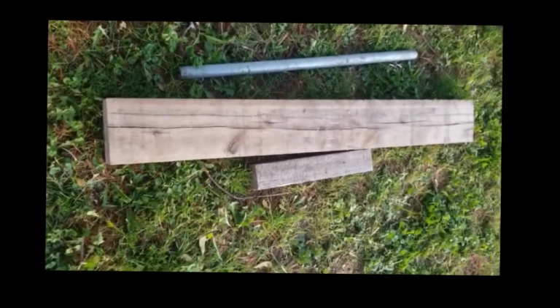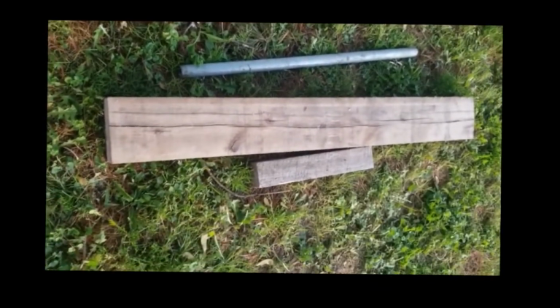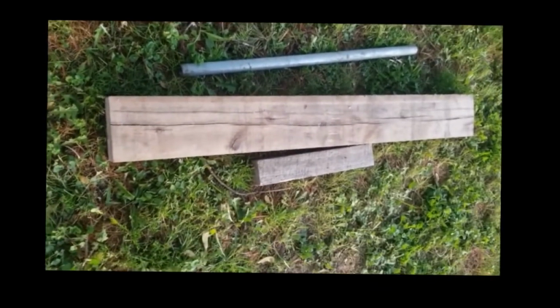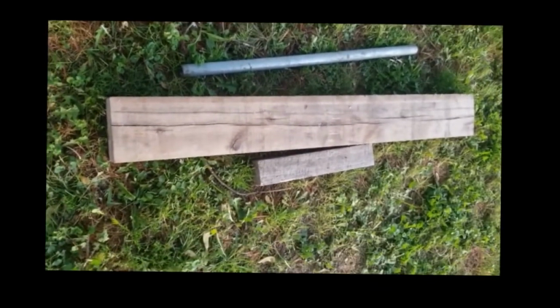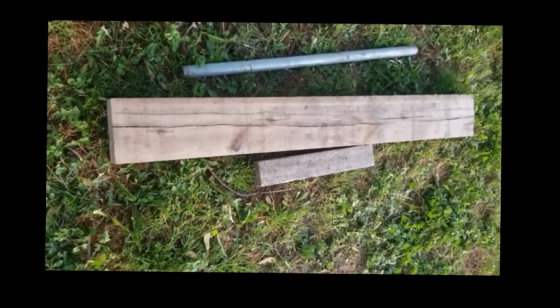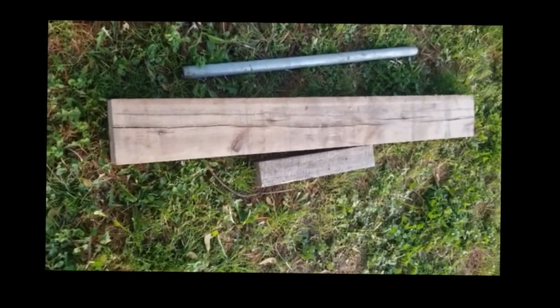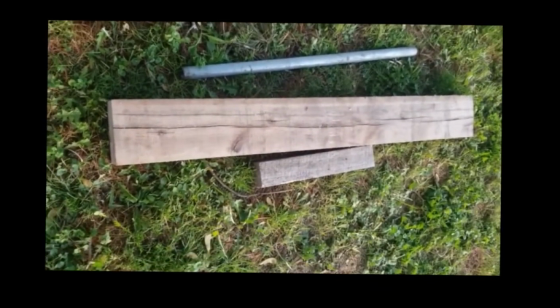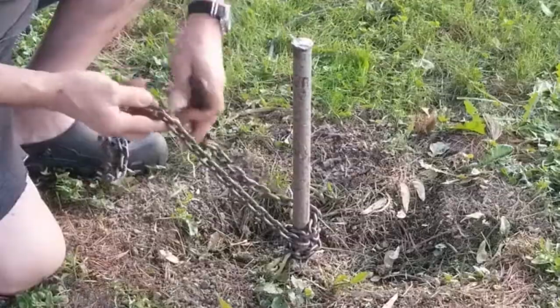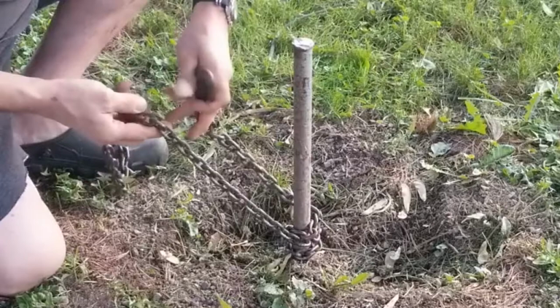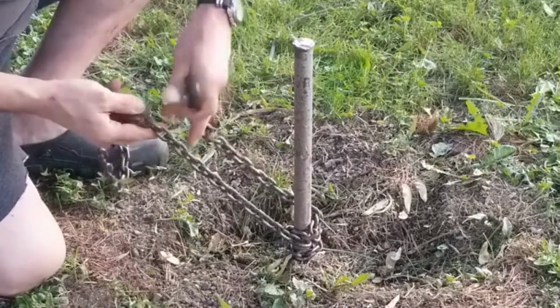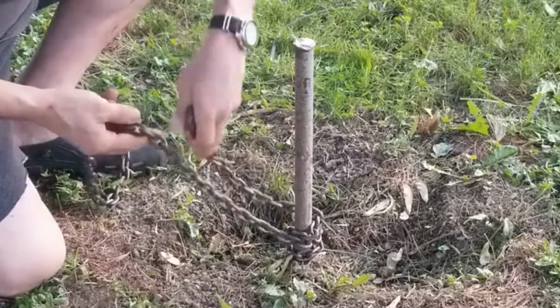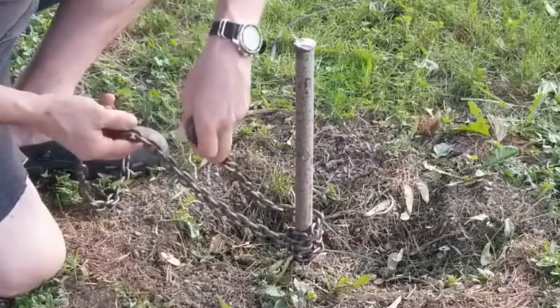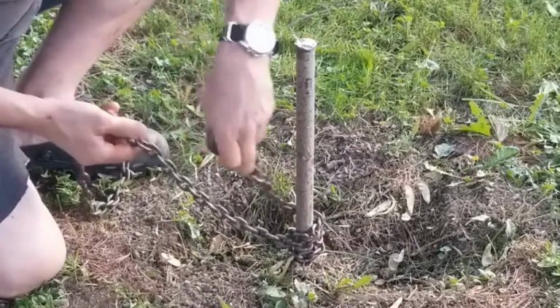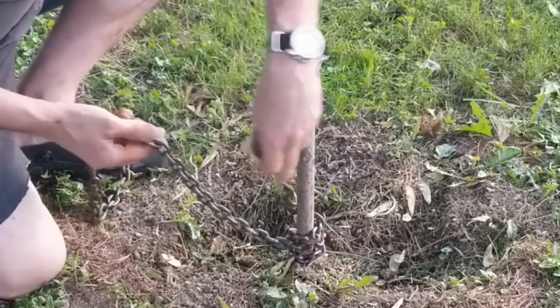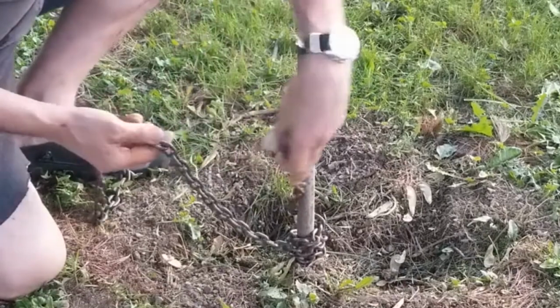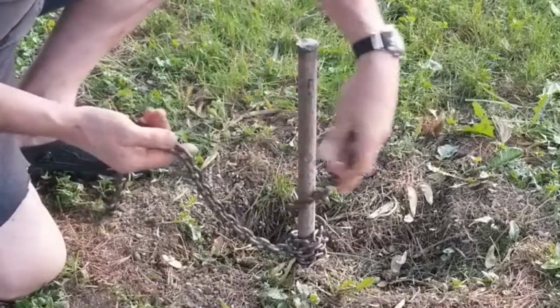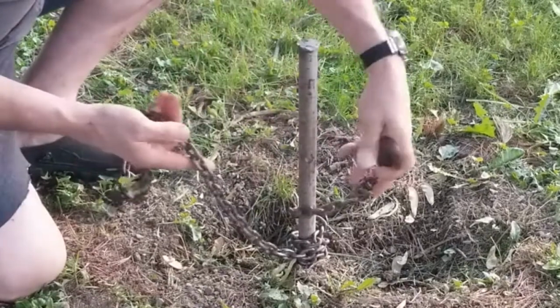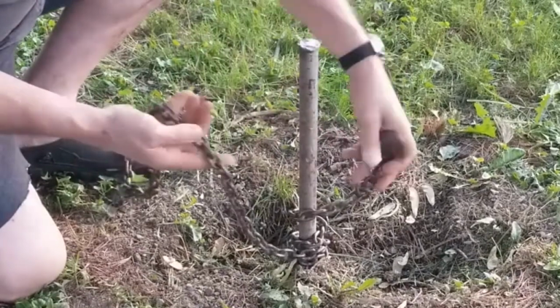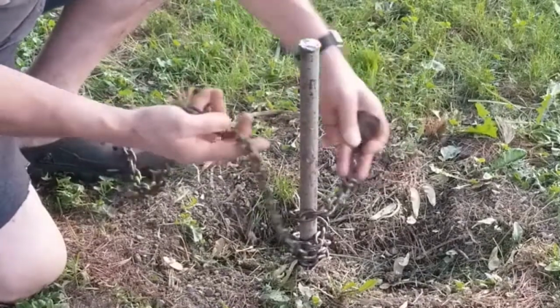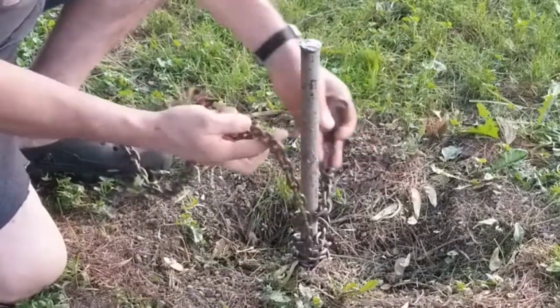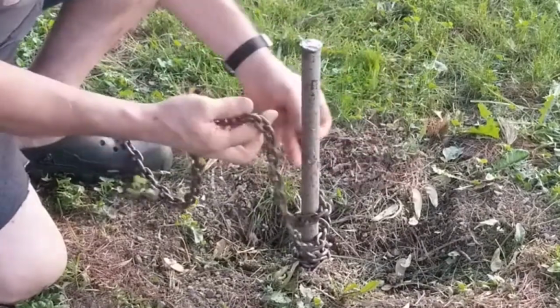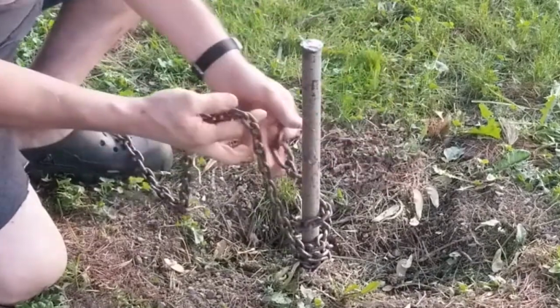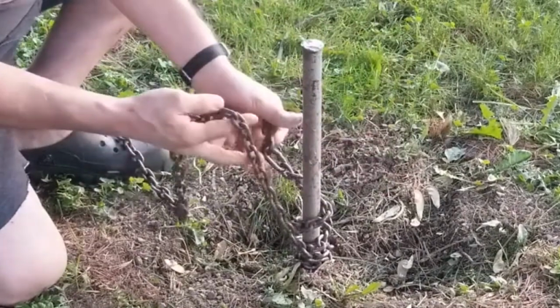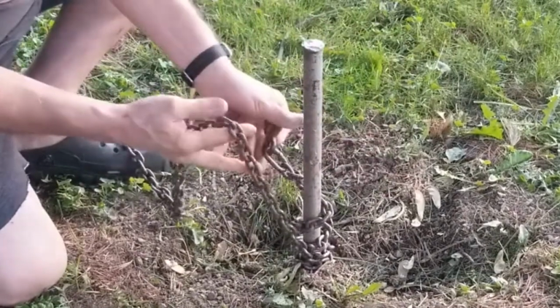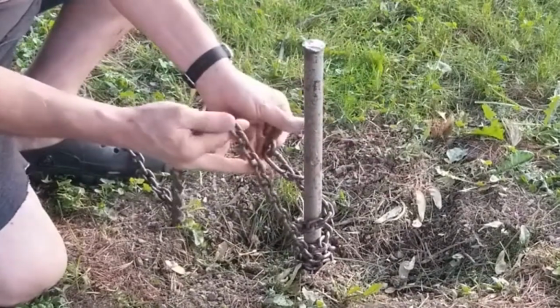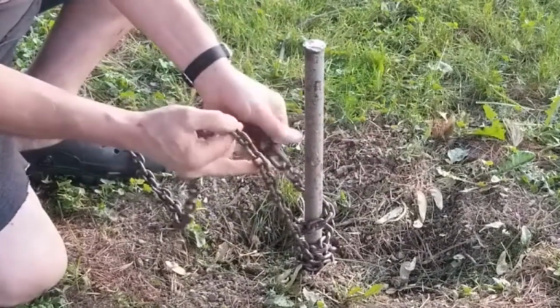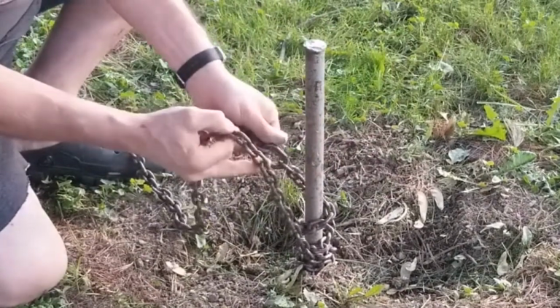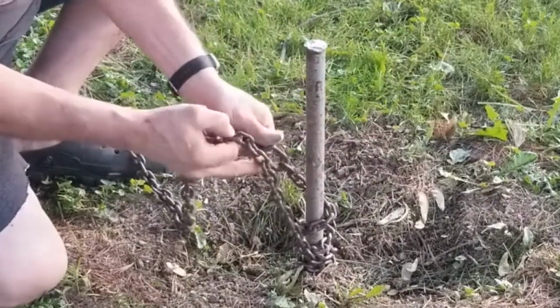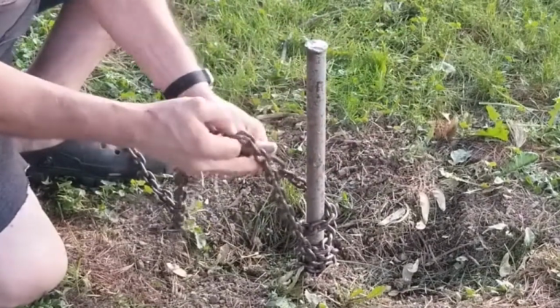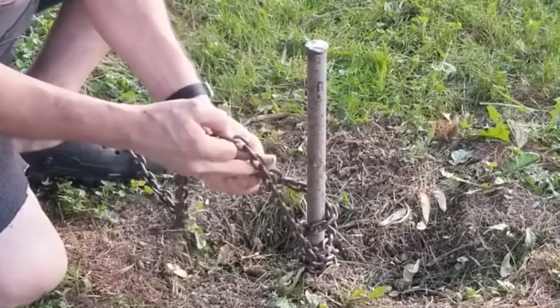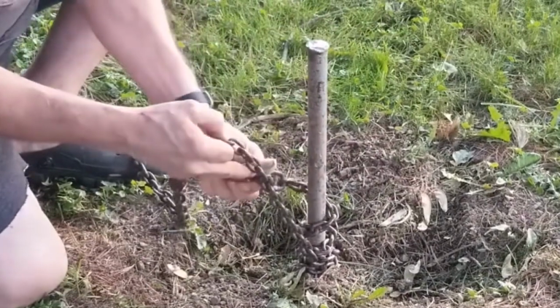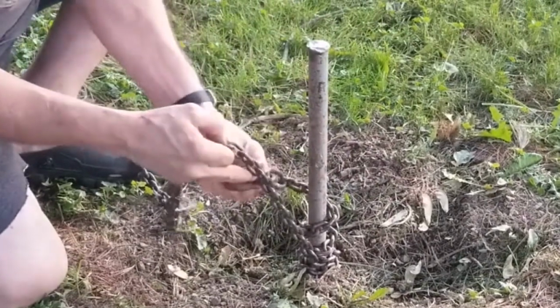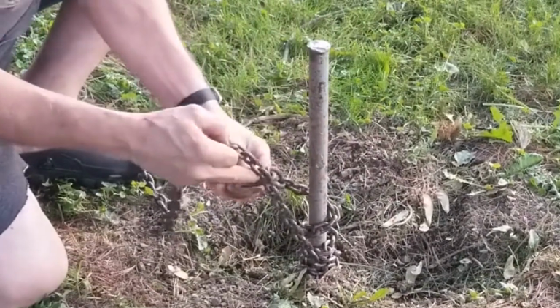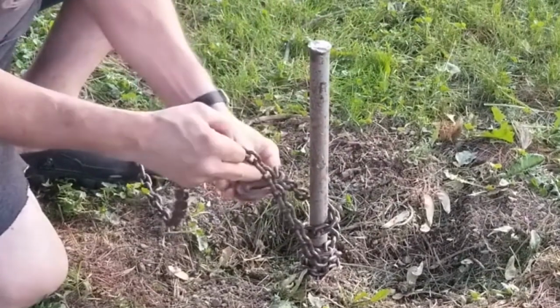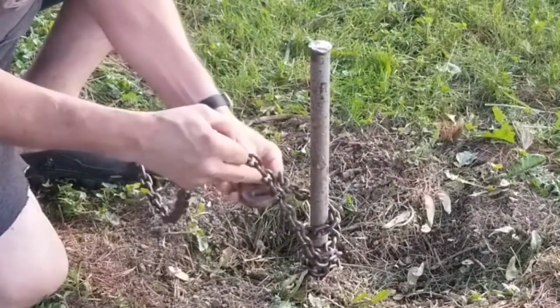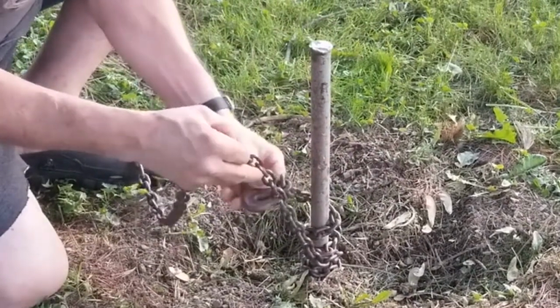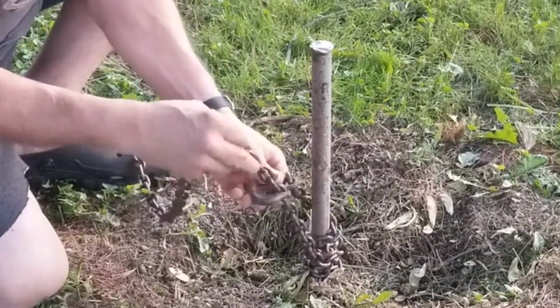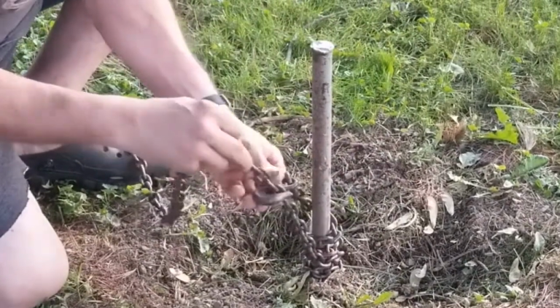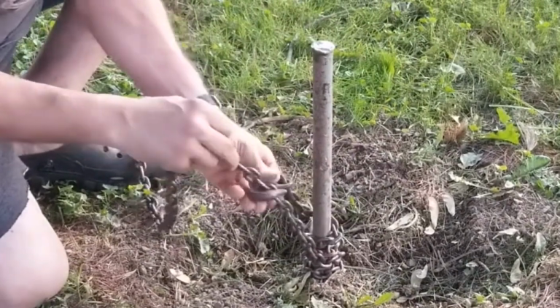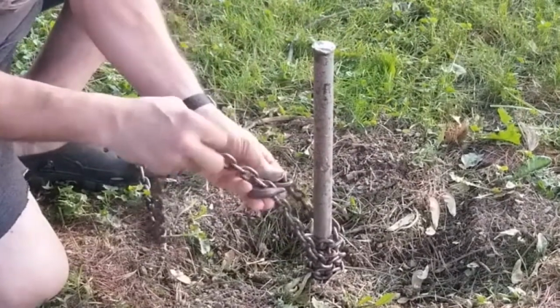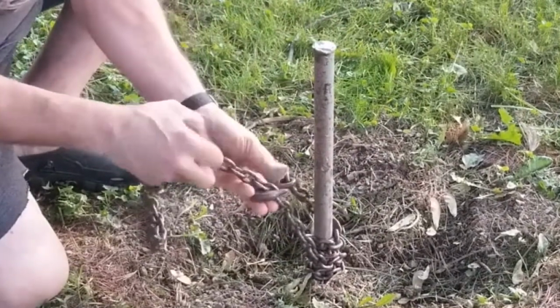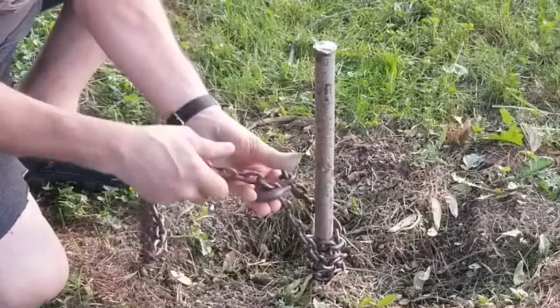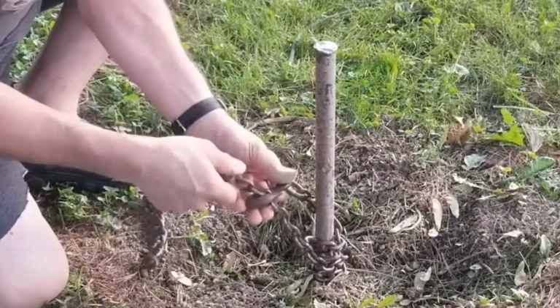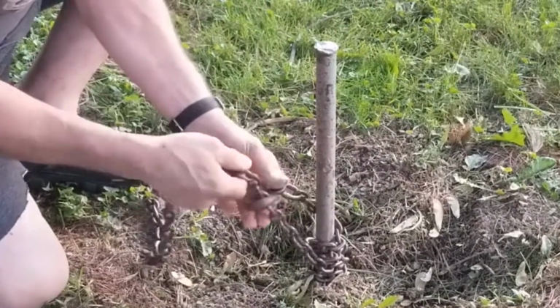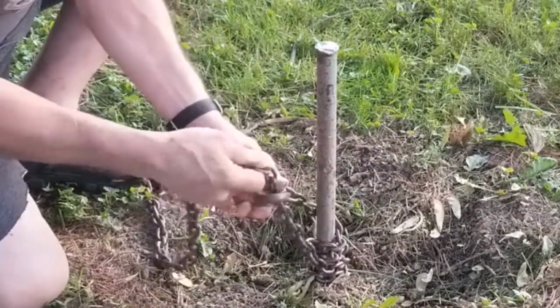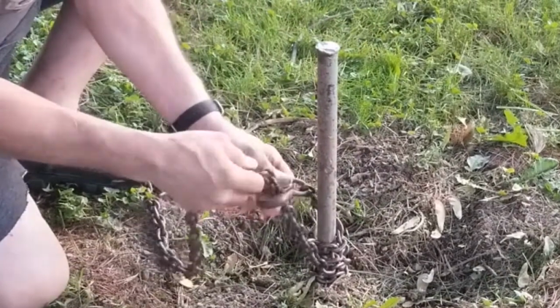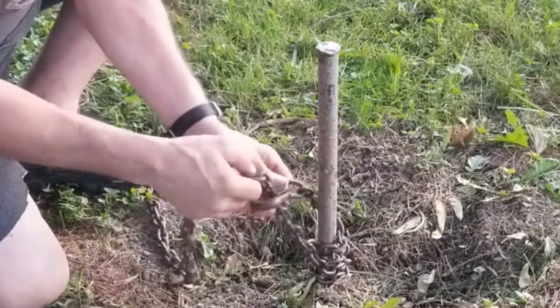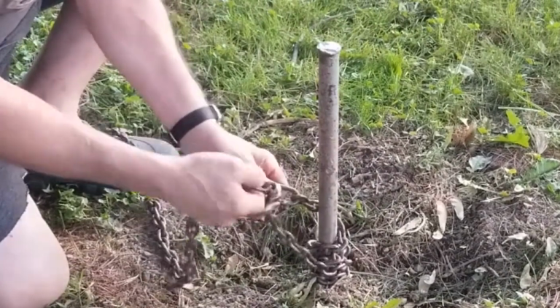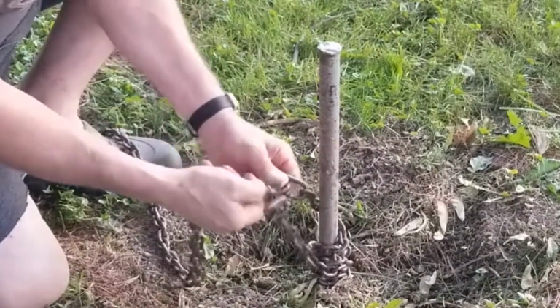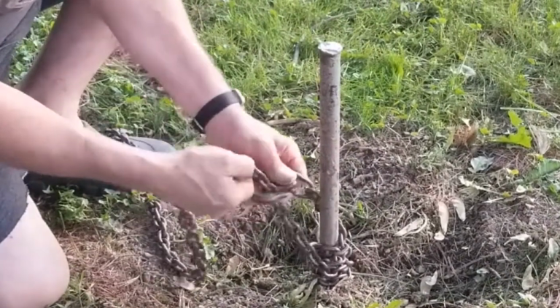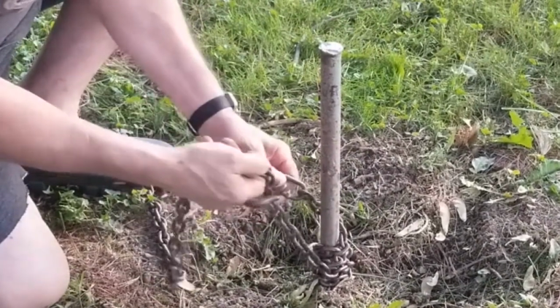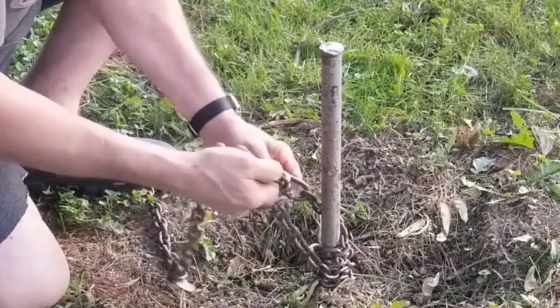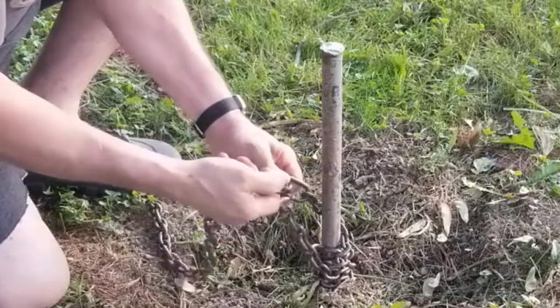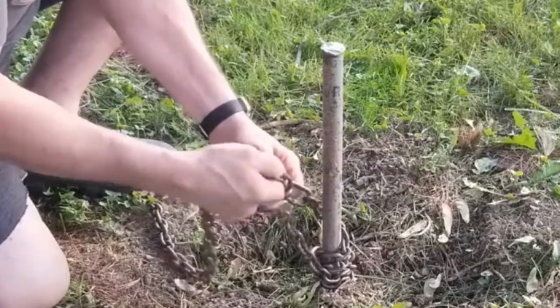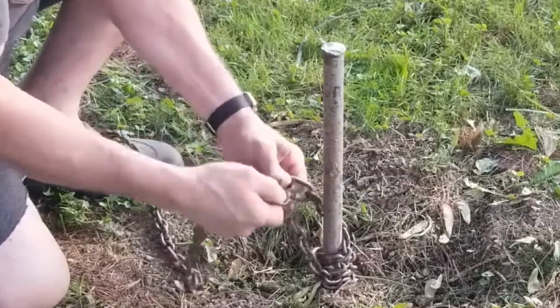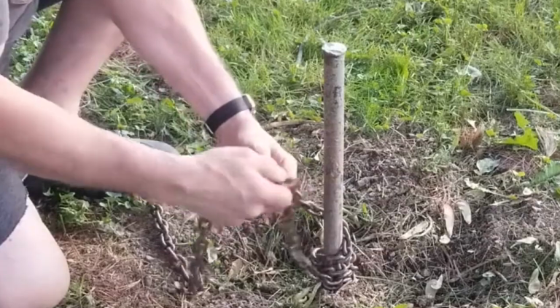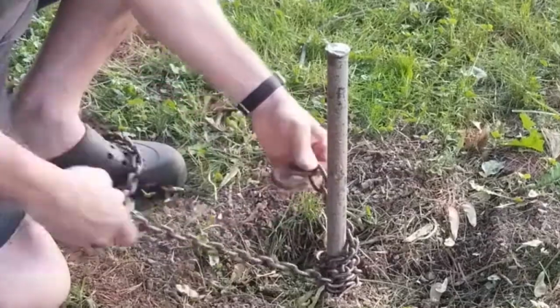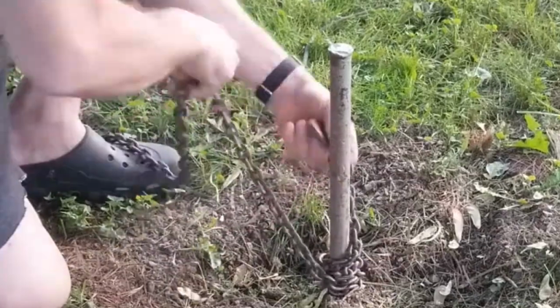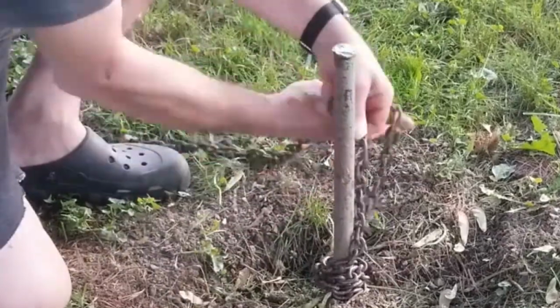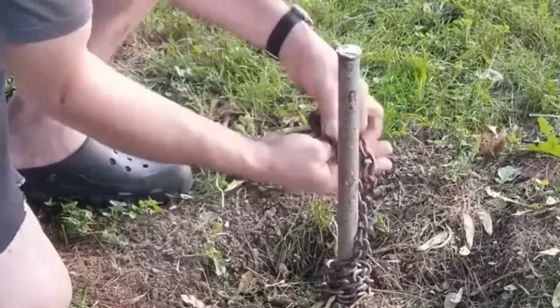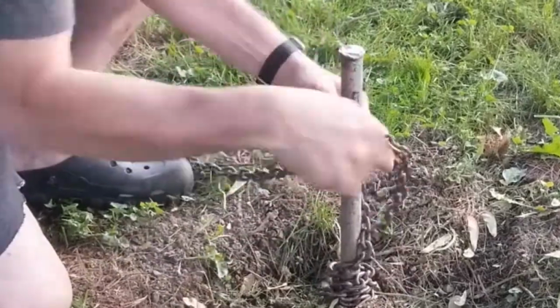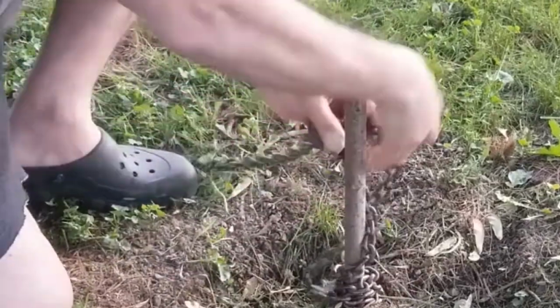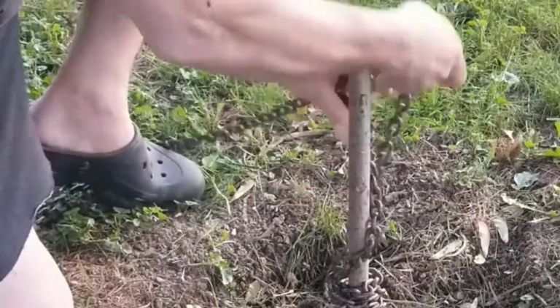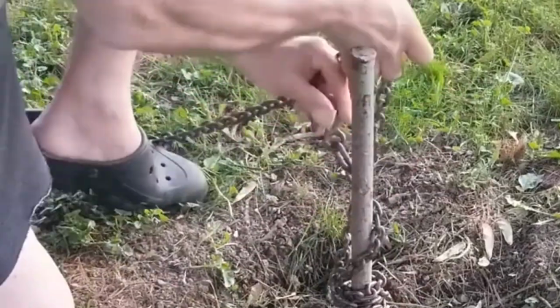Now let's get started. We need to wrap the chain around the stake several times and hook the chain into itself to make a closed loop.